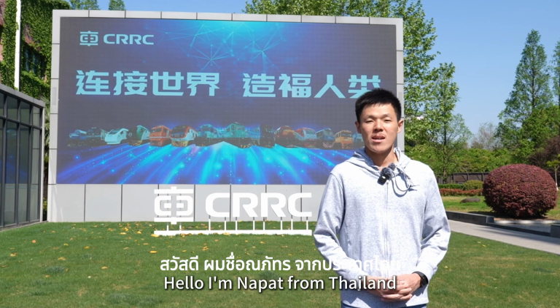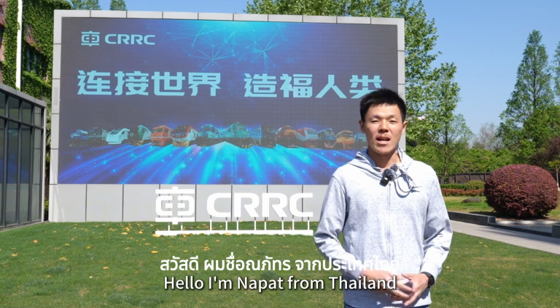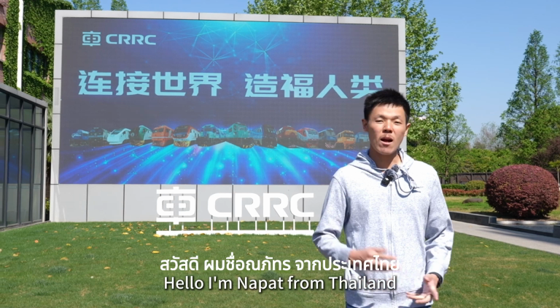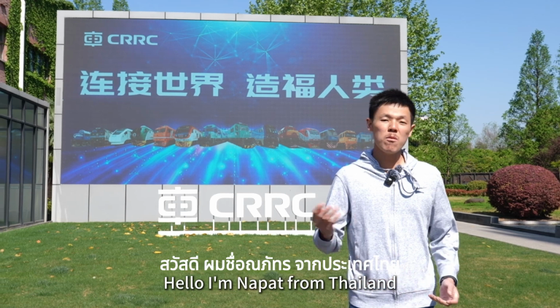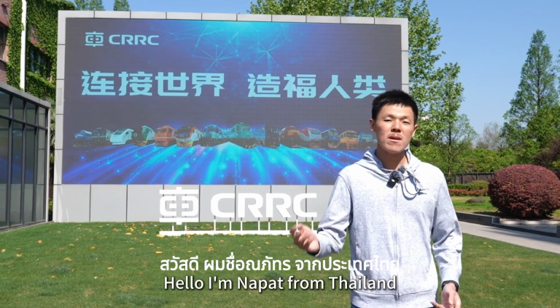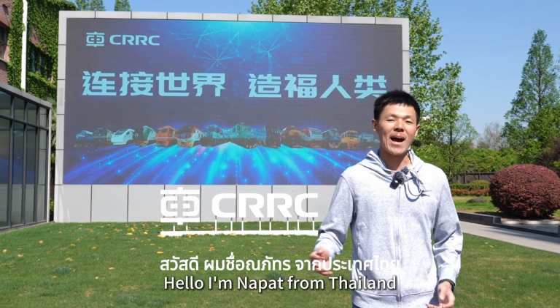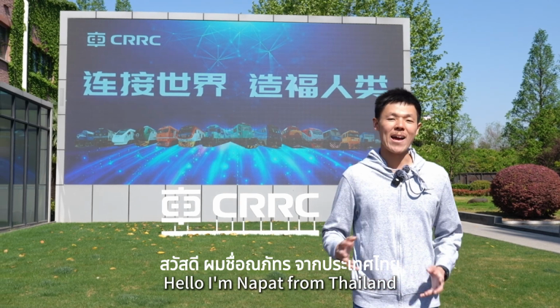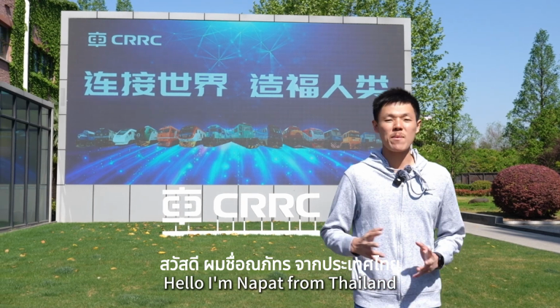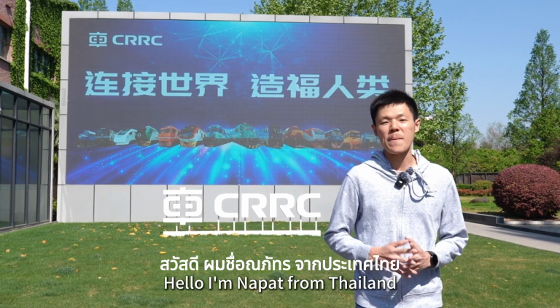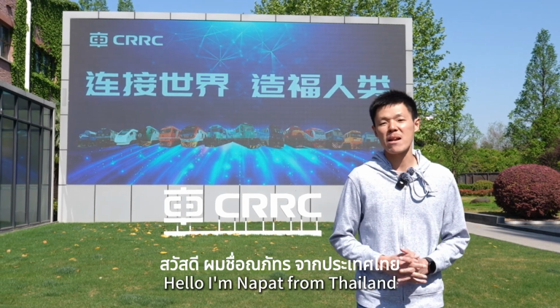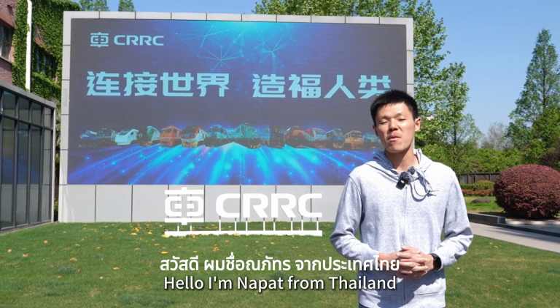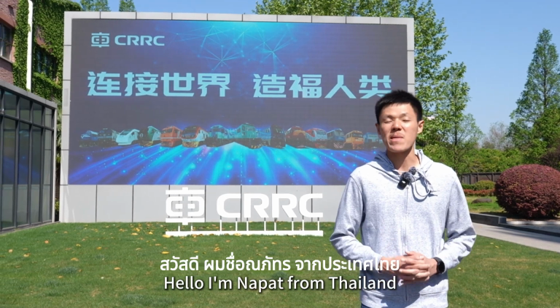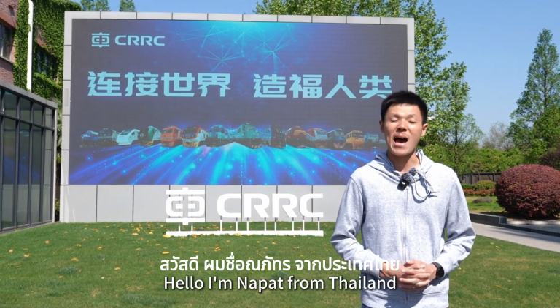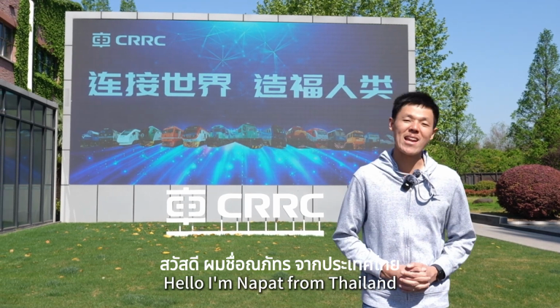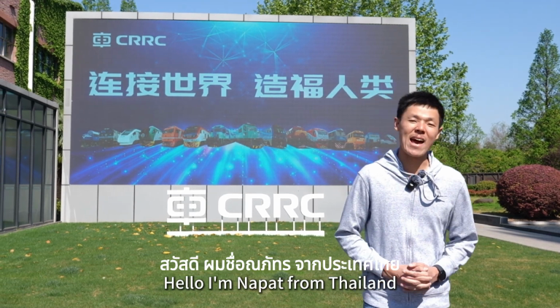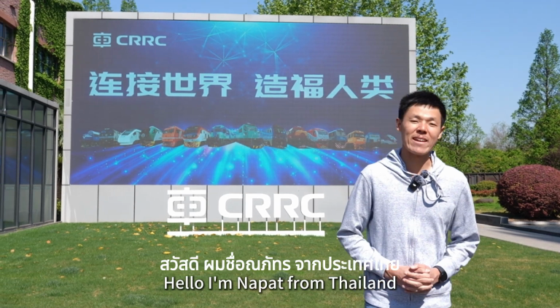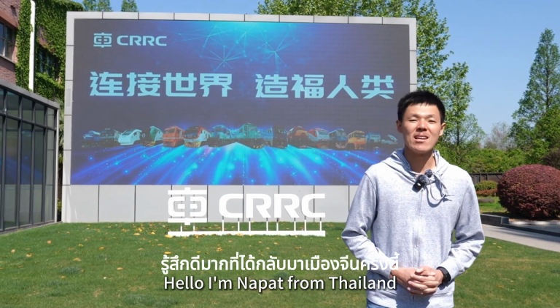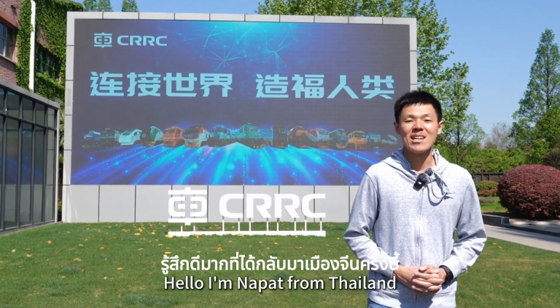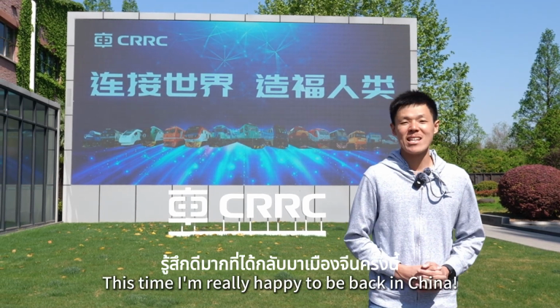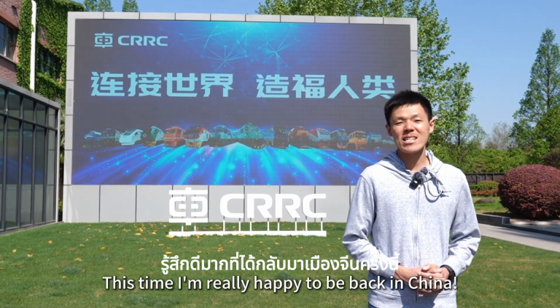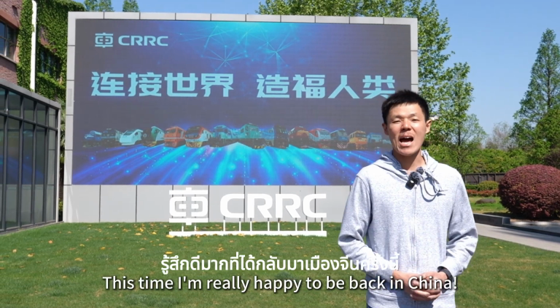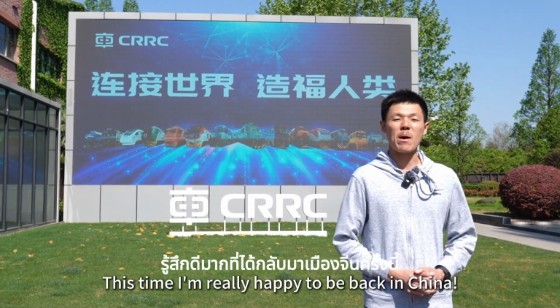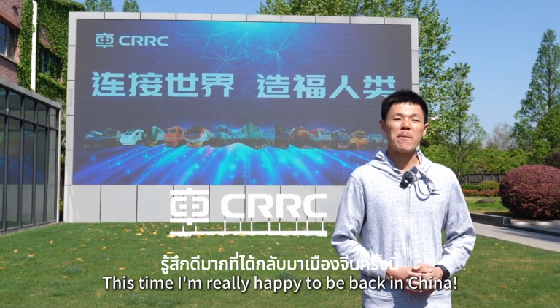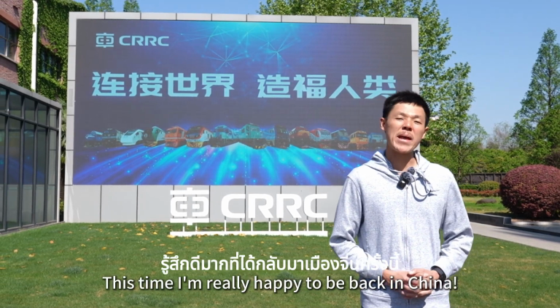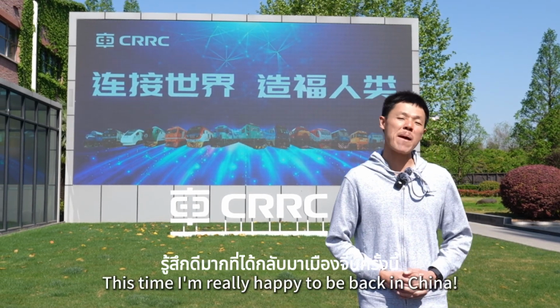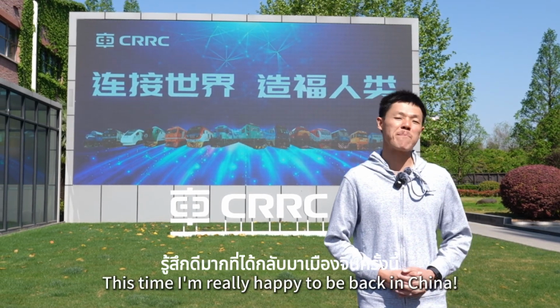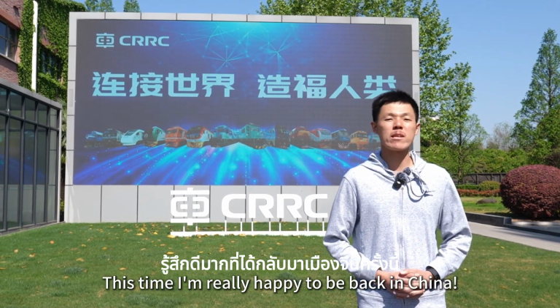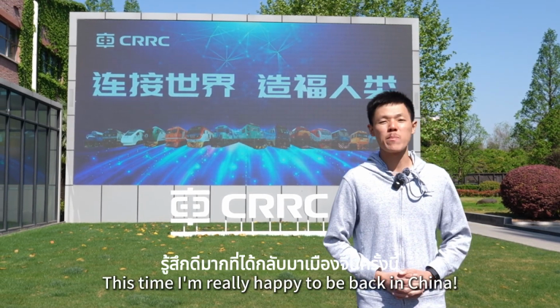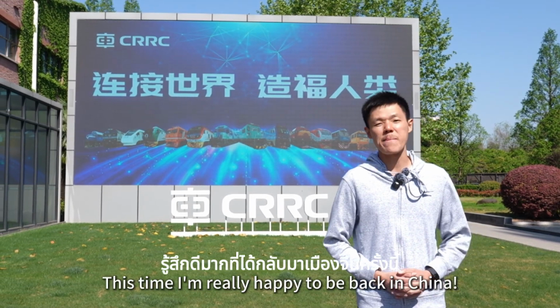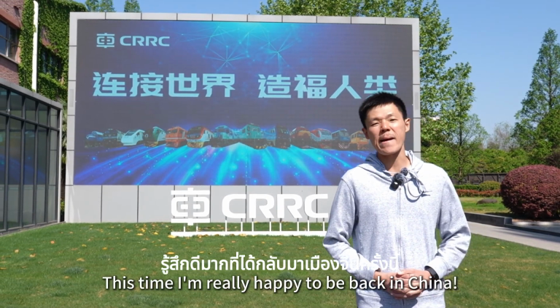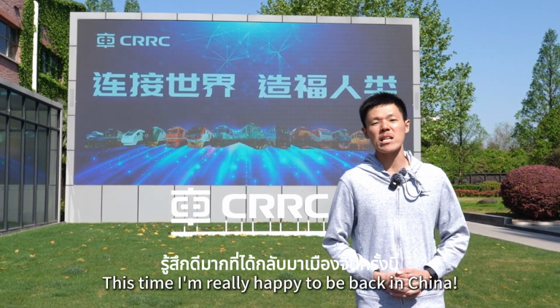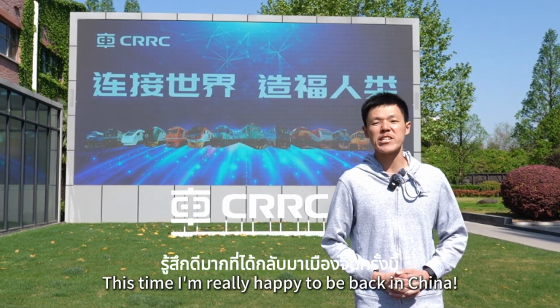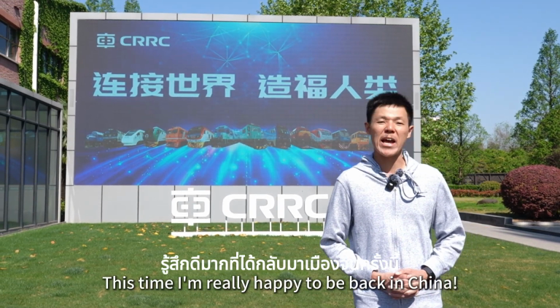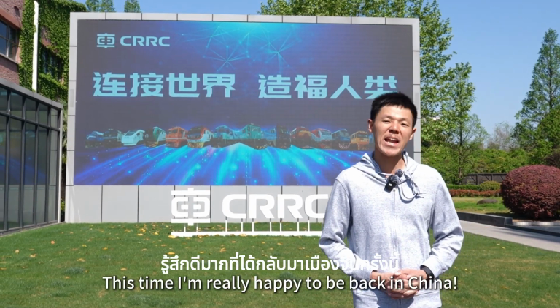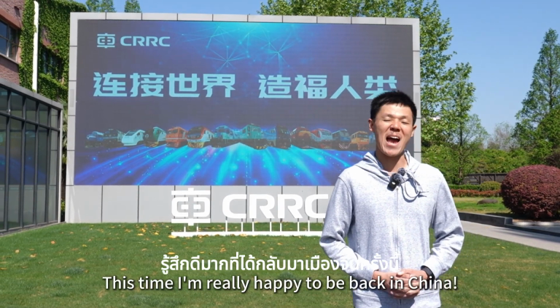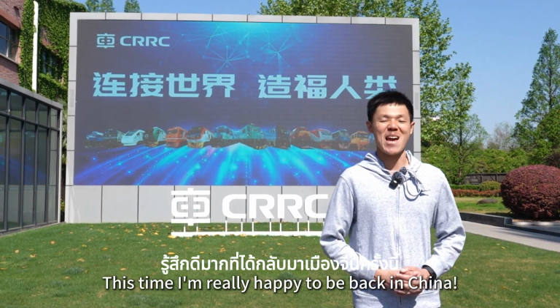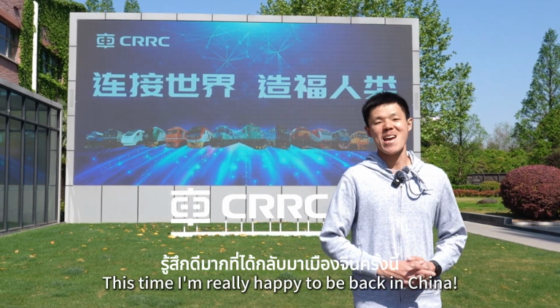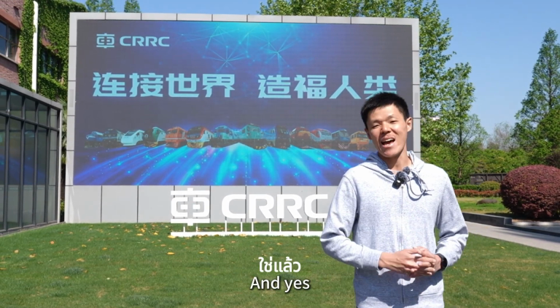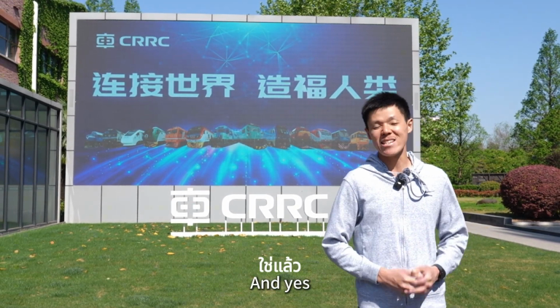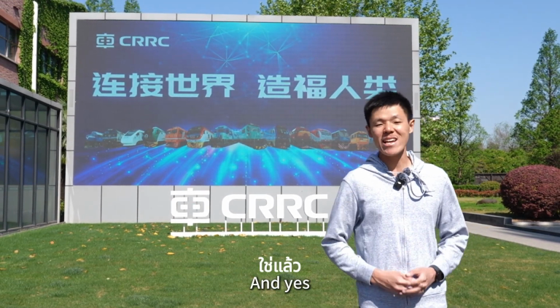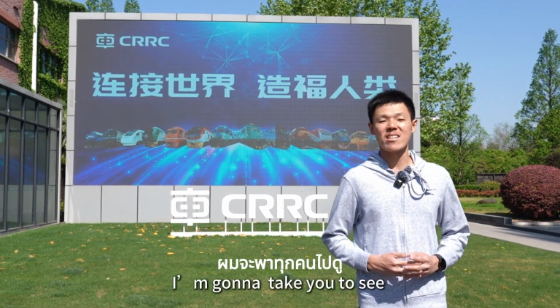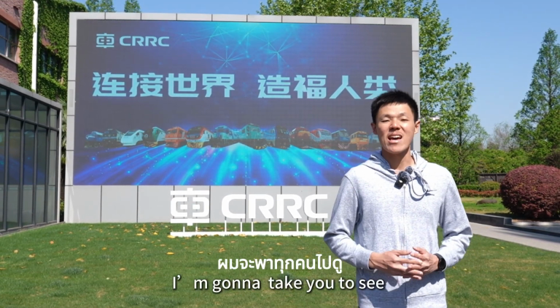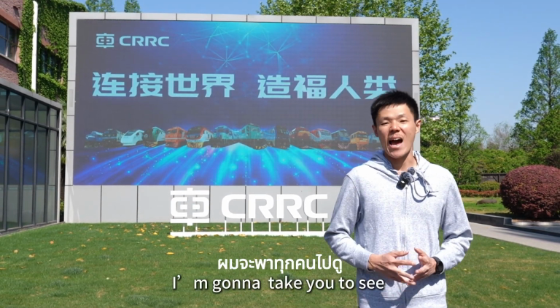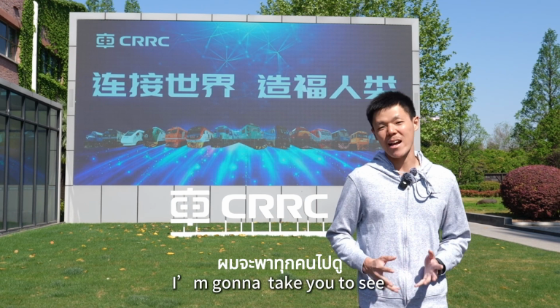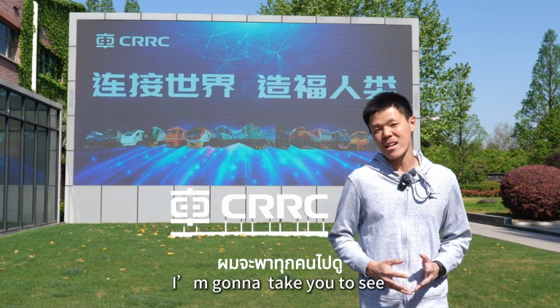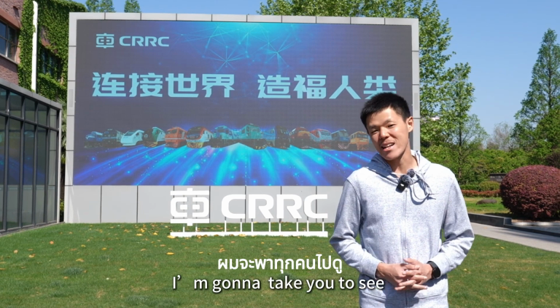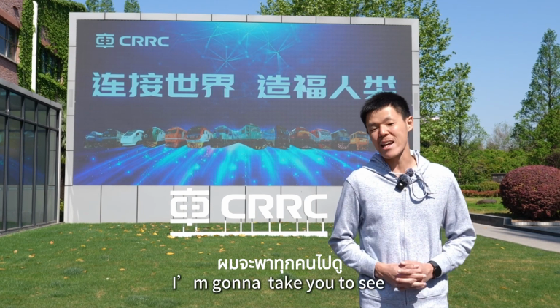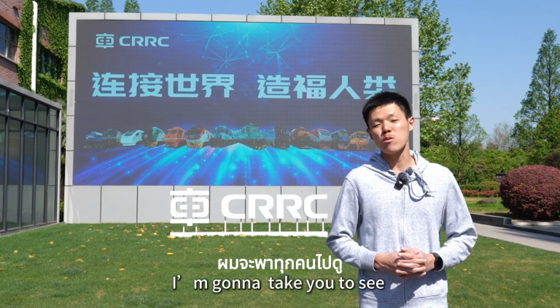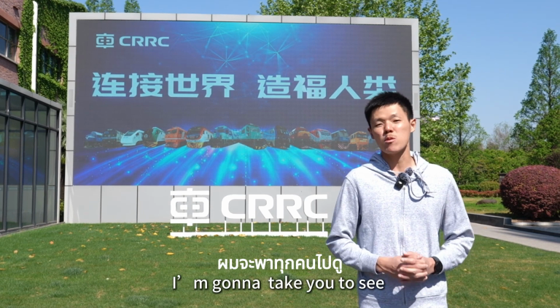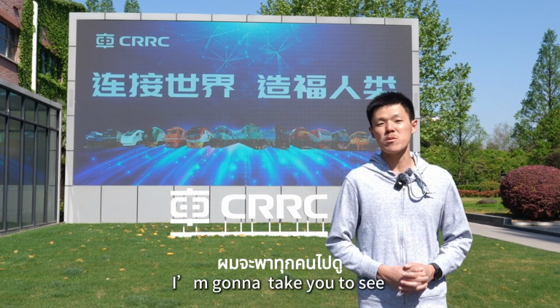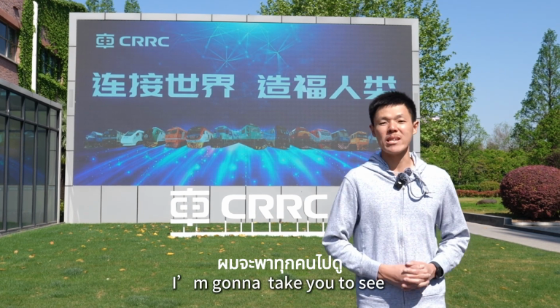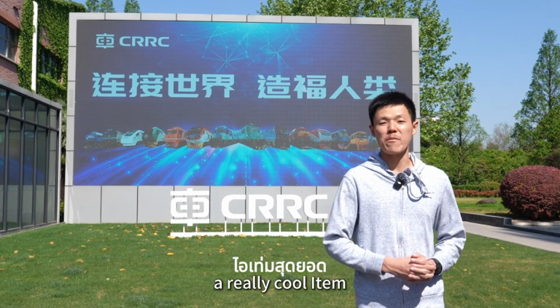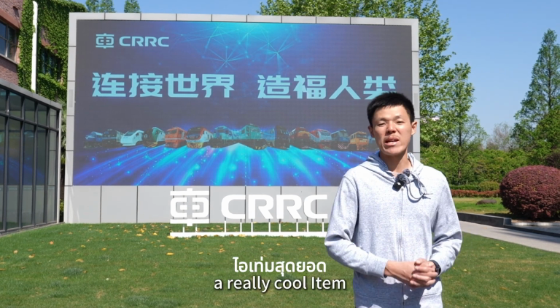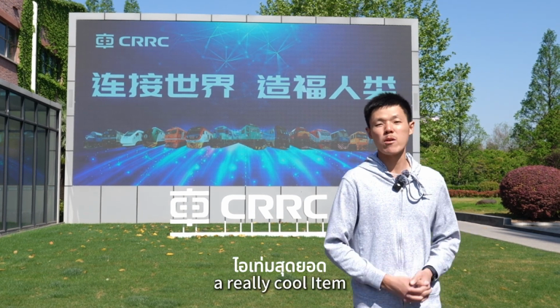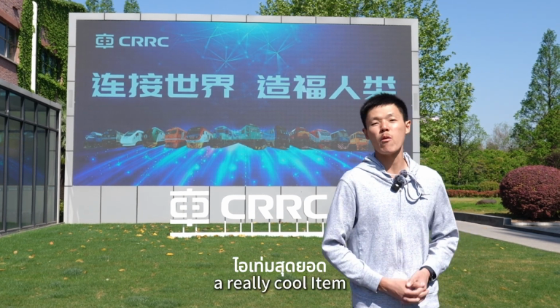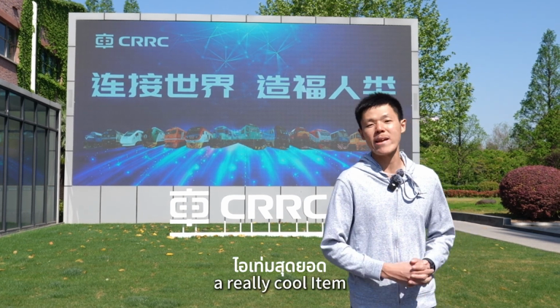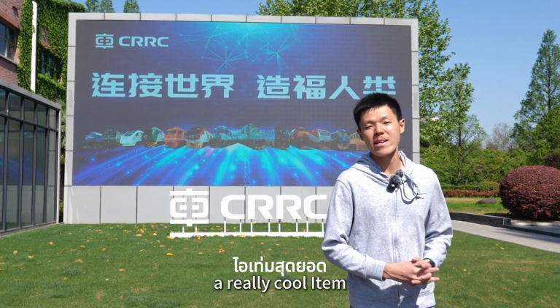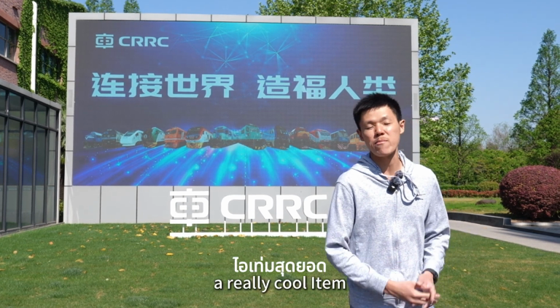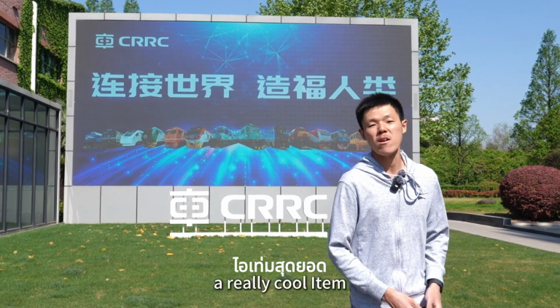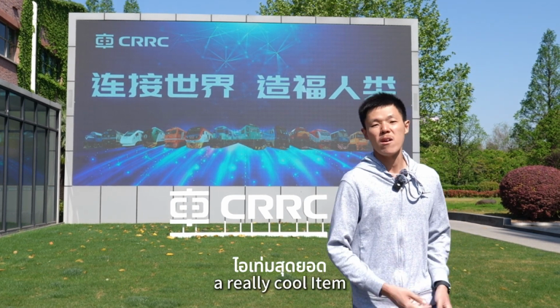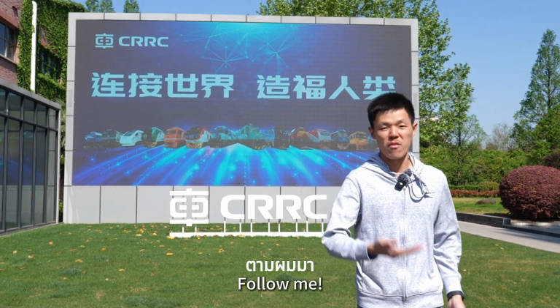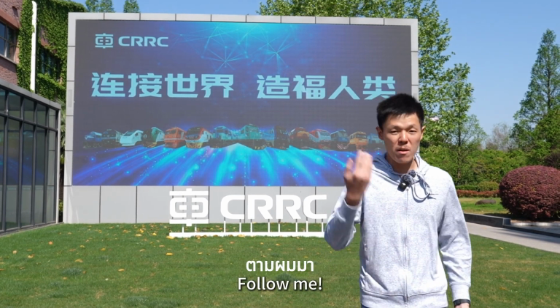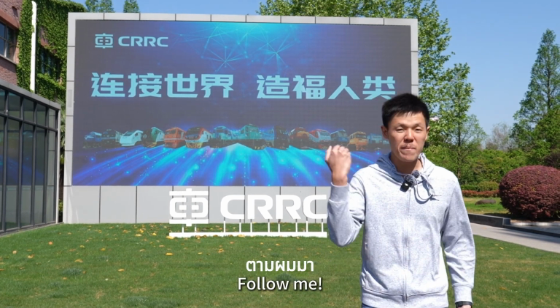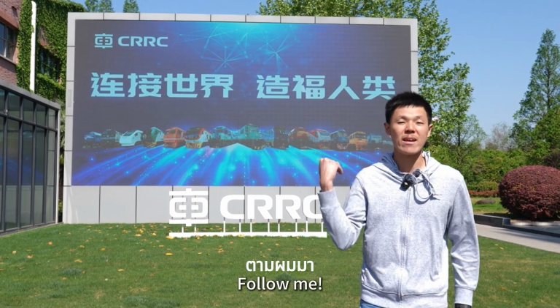Hello, I am Napat from Thailand. This time I'm very happy to be back in China. I'm gonna take you to see a very cool item. Follow me.